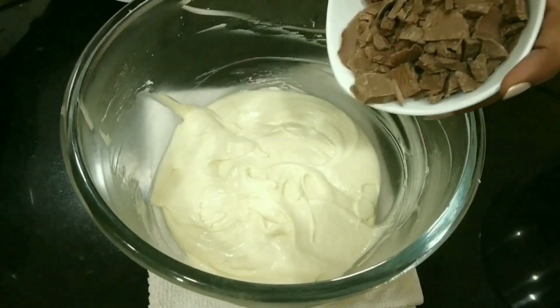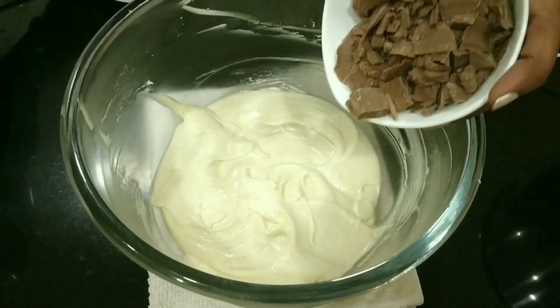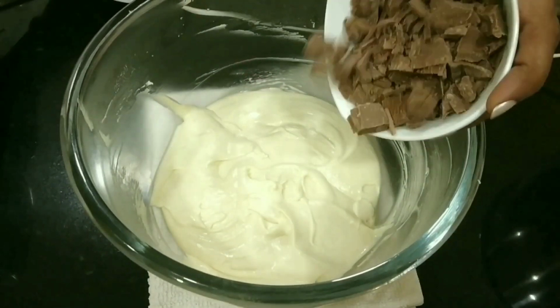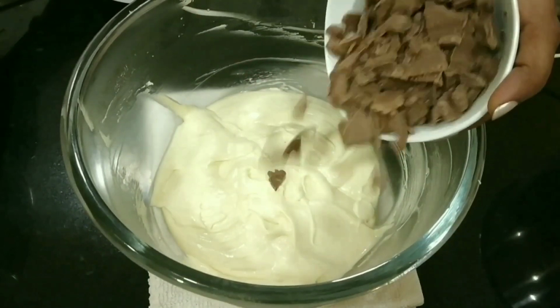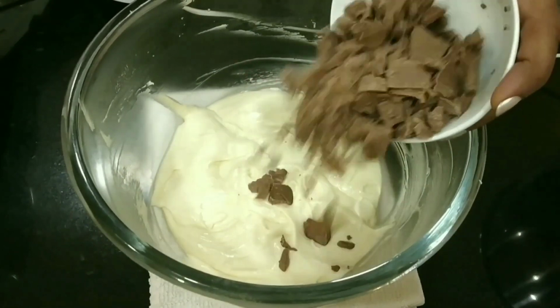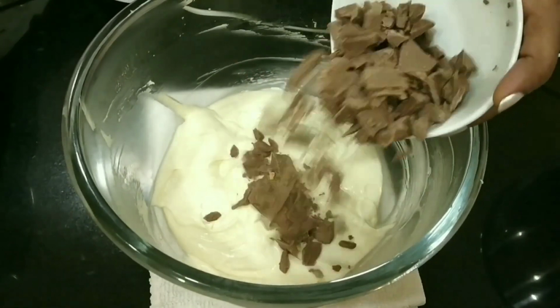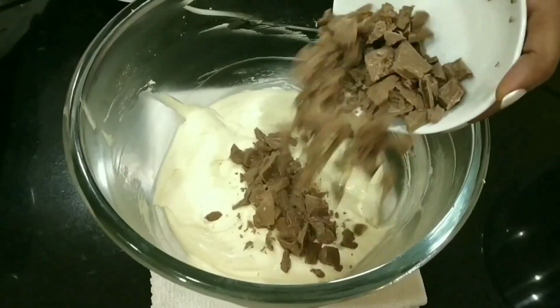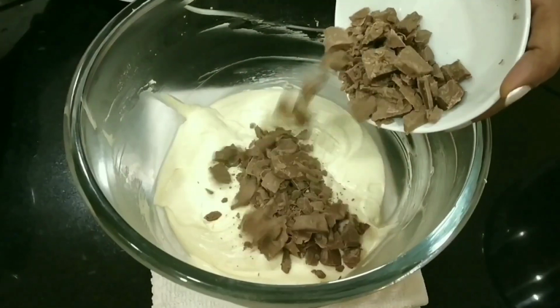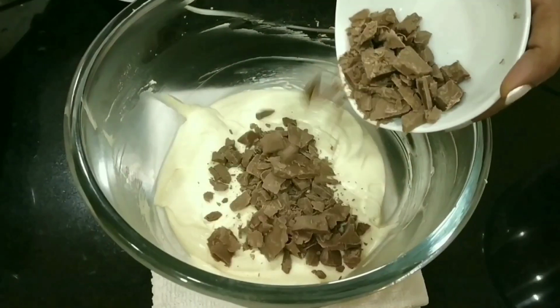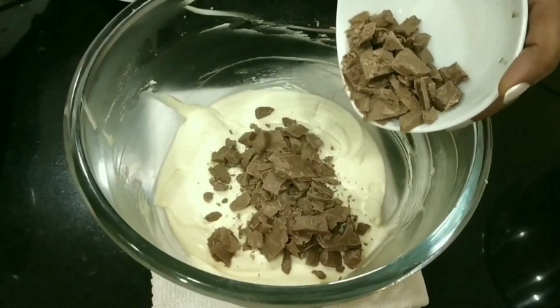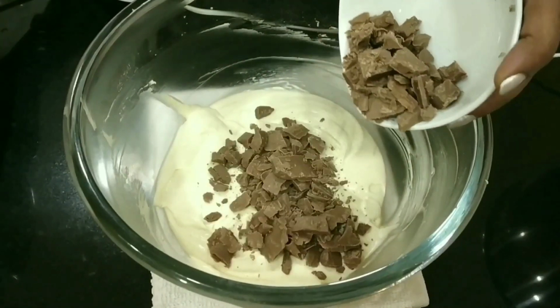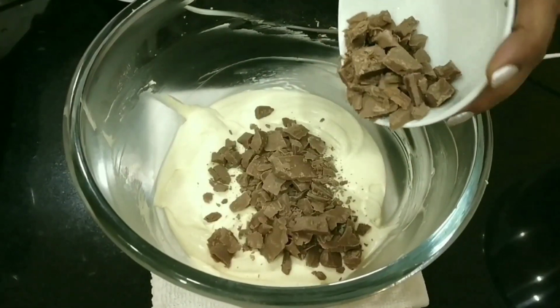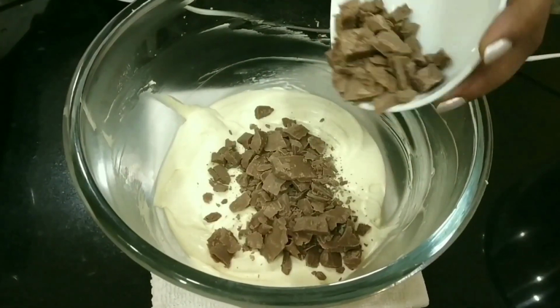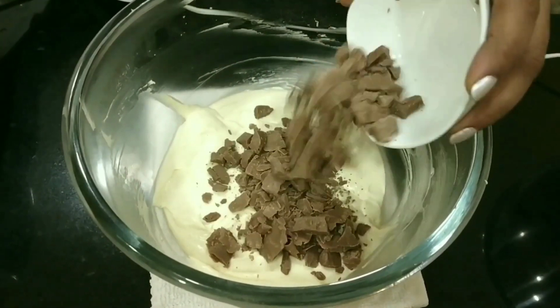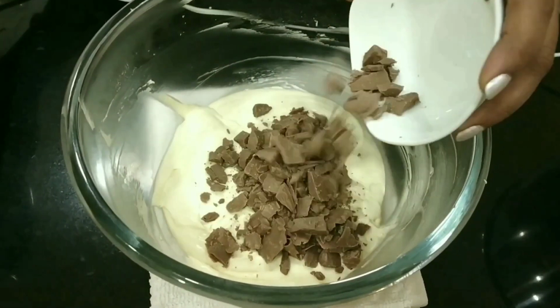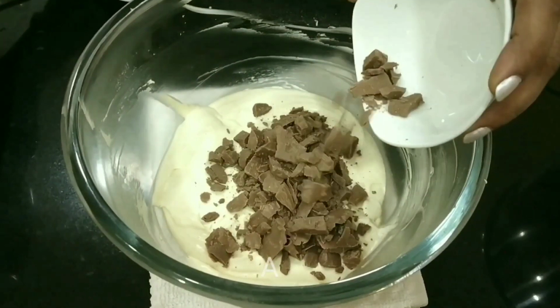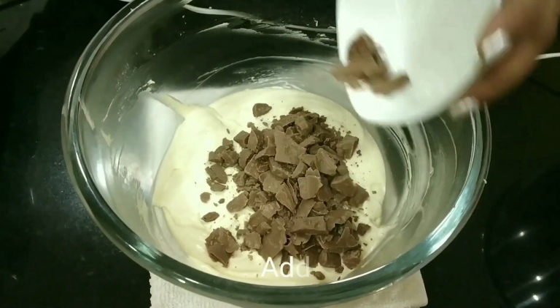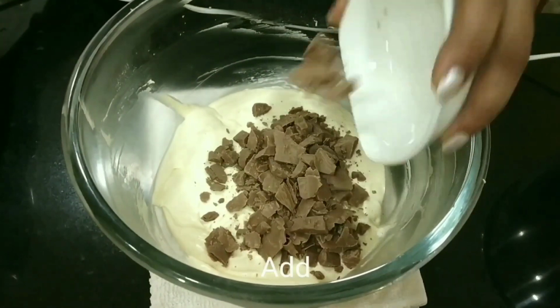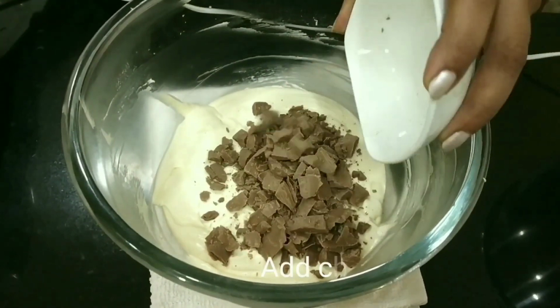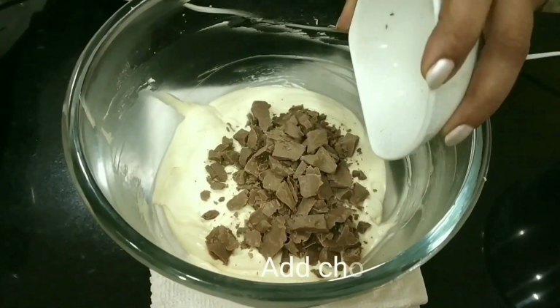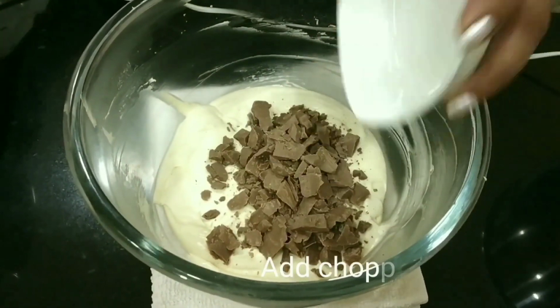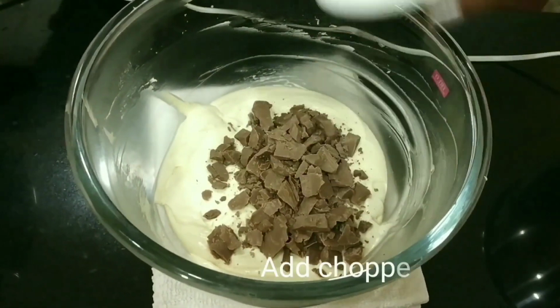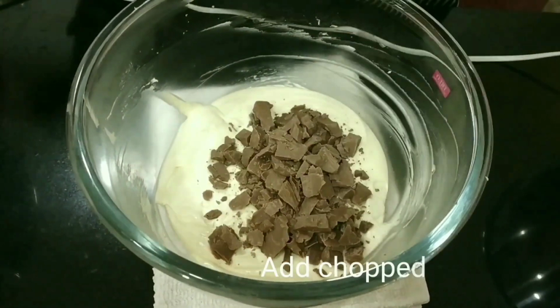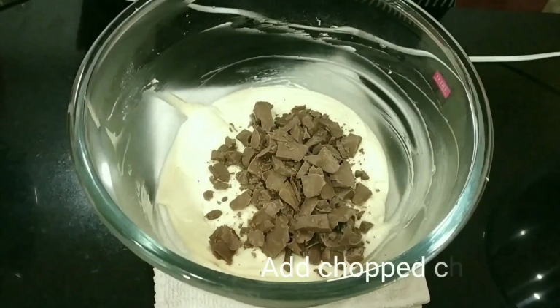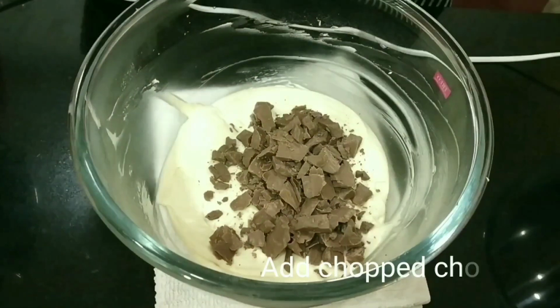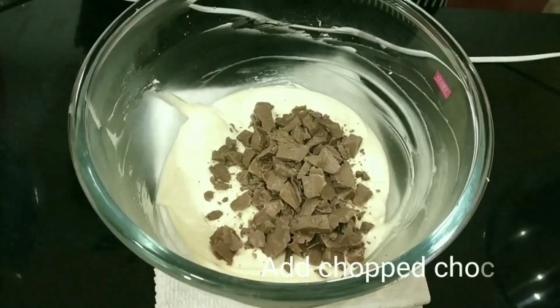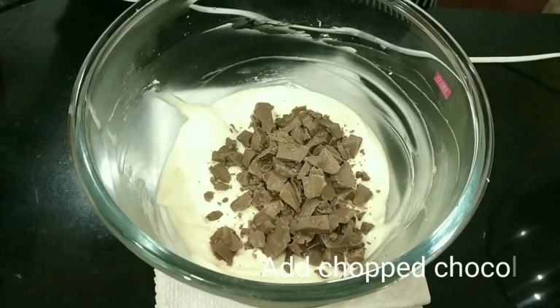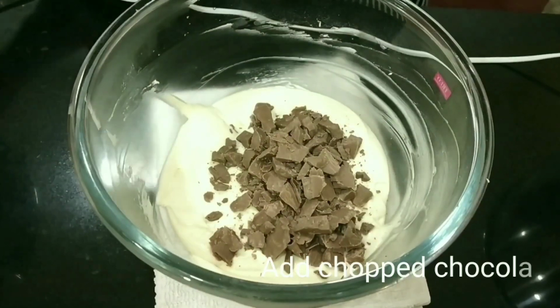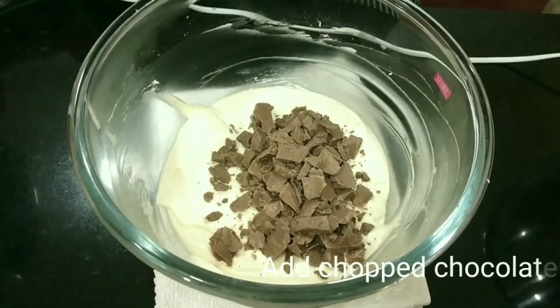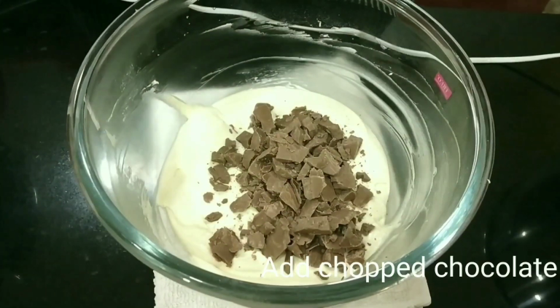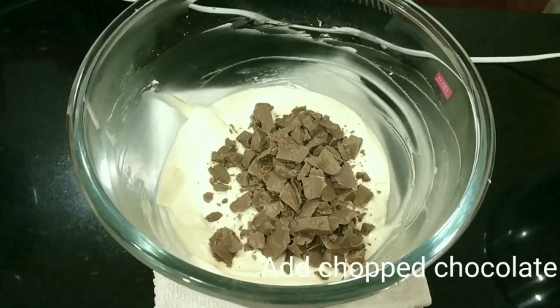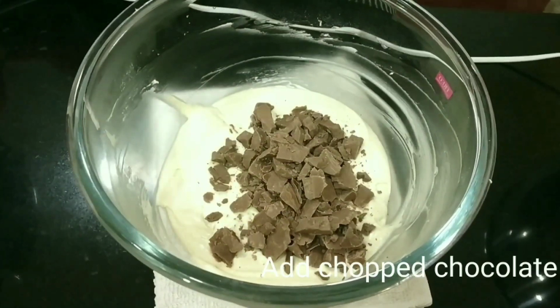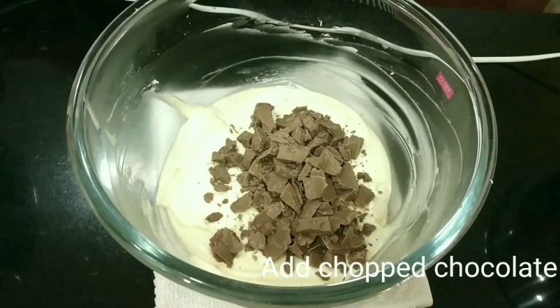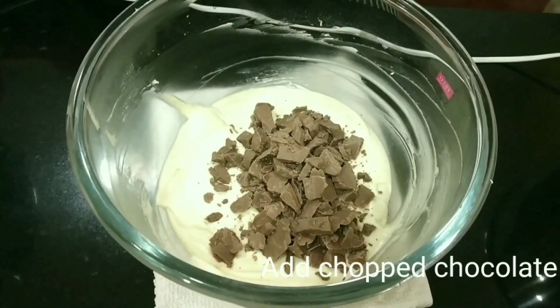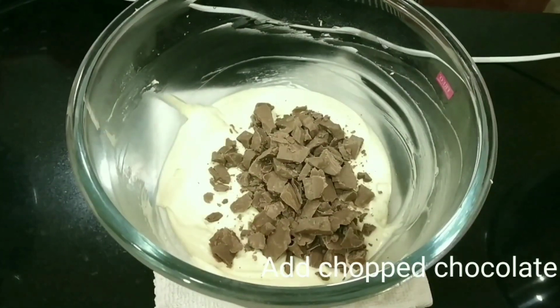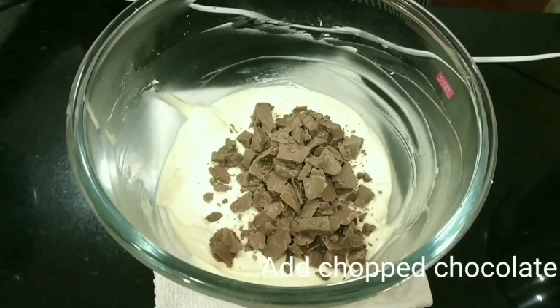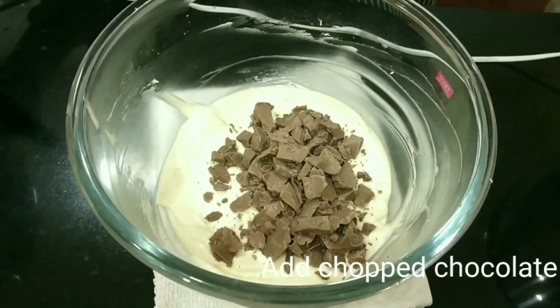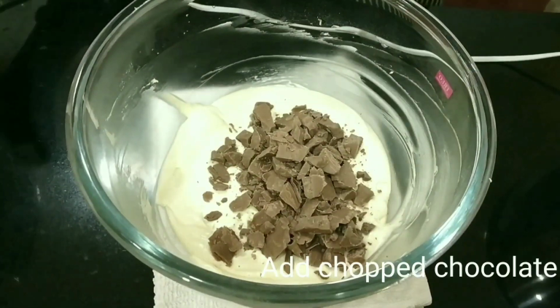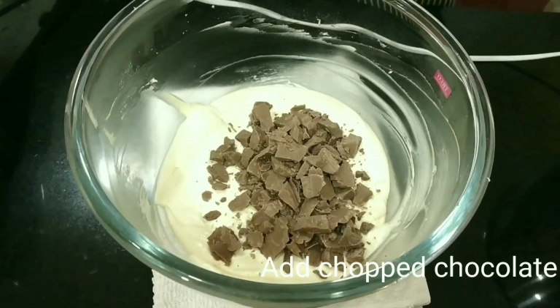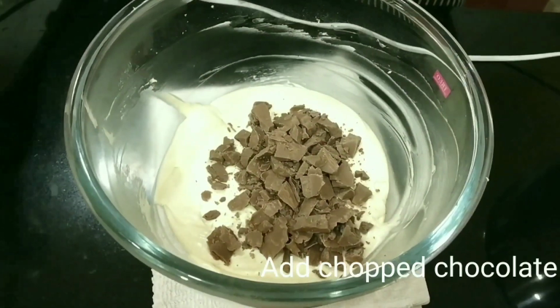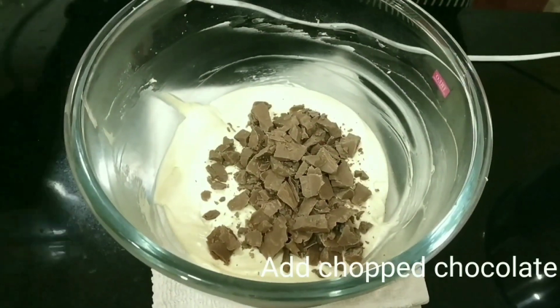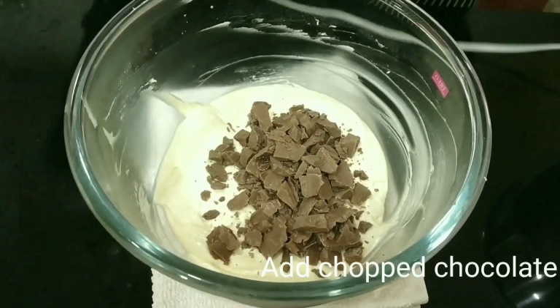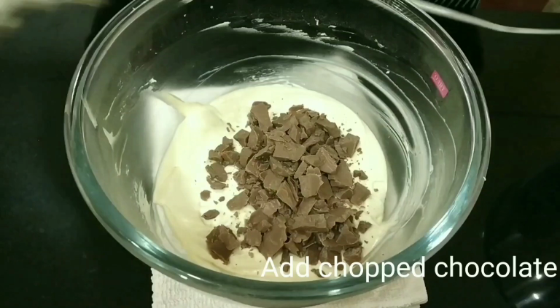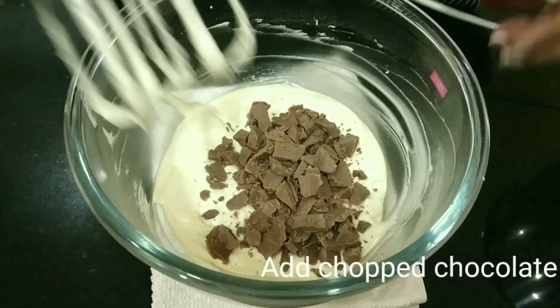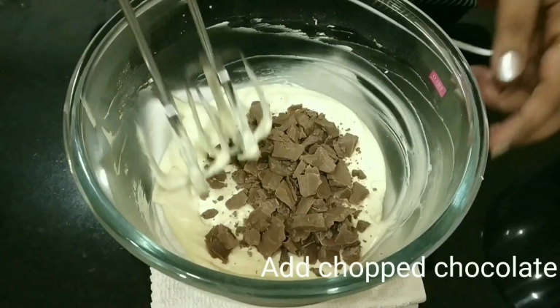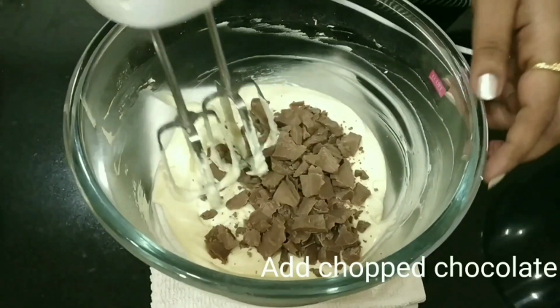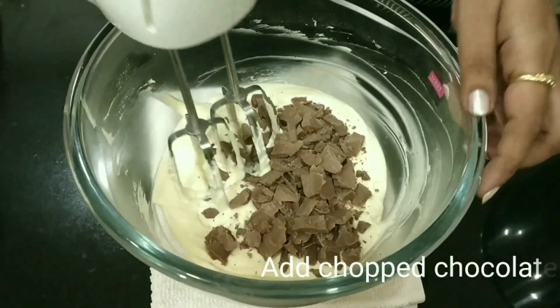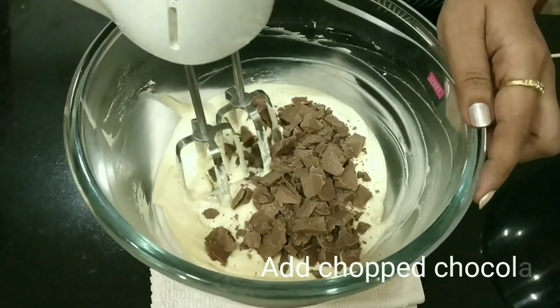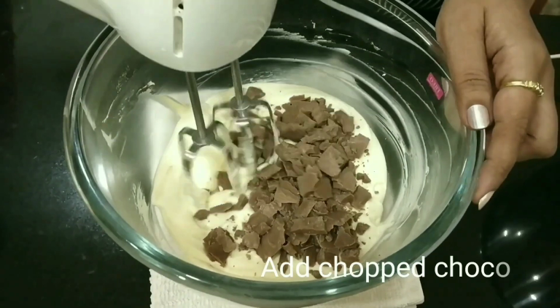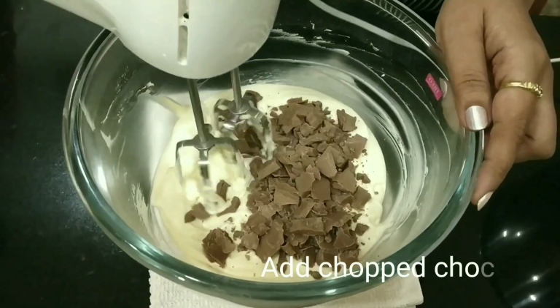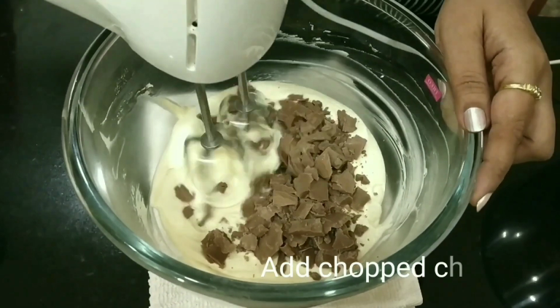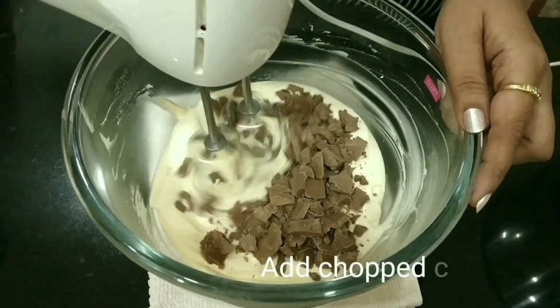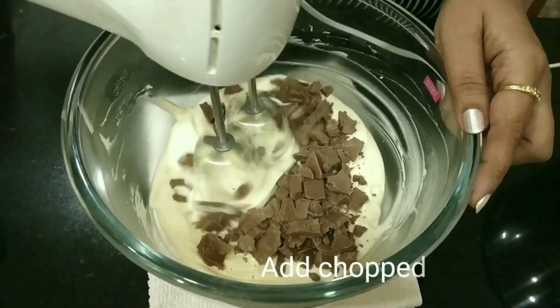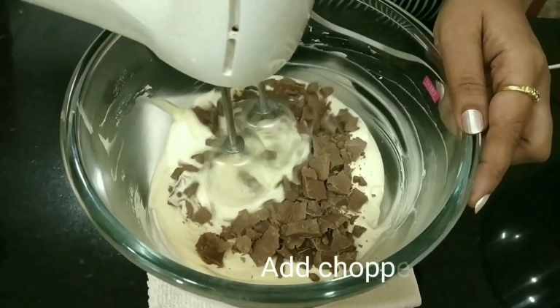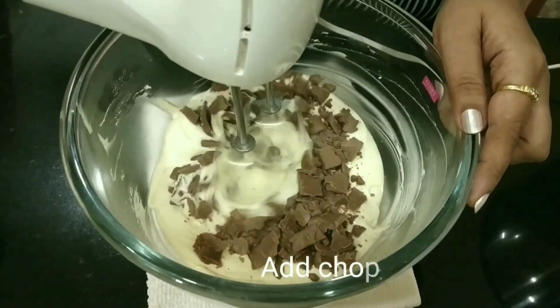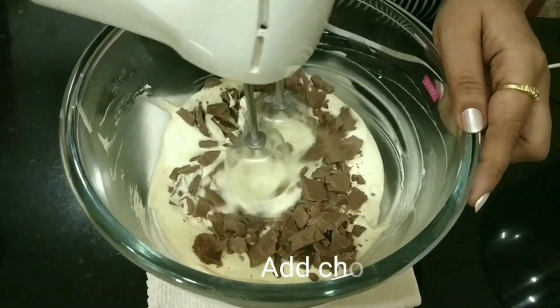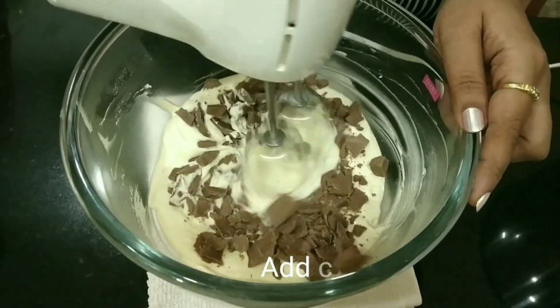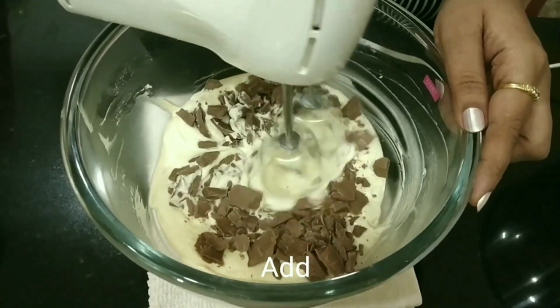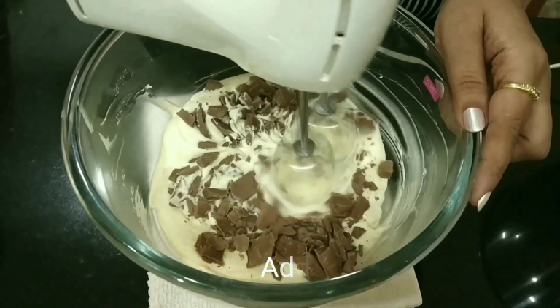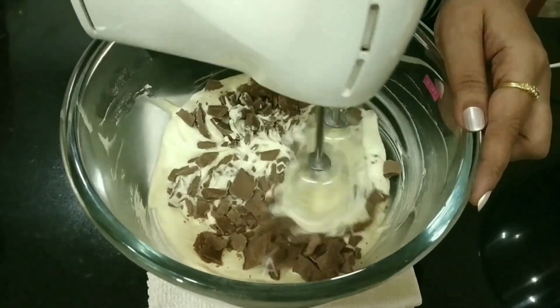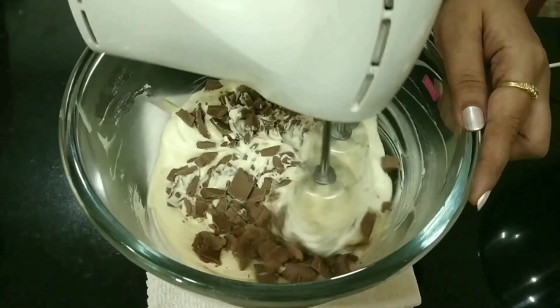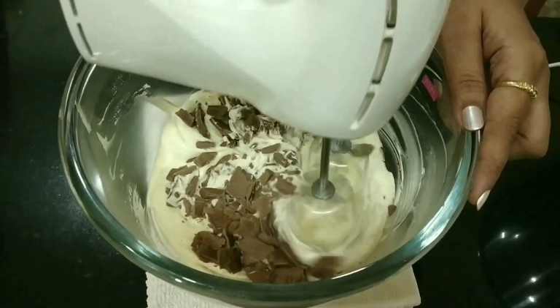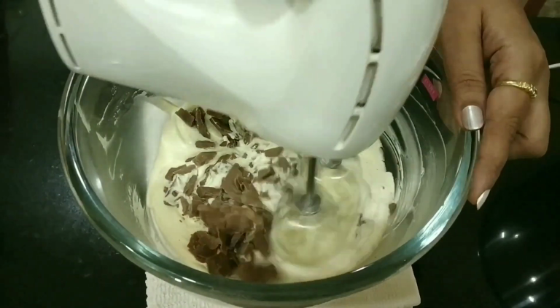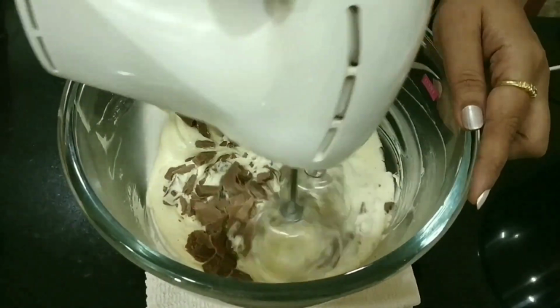Let's add the milk chocolate compound to the batter and beat it again.